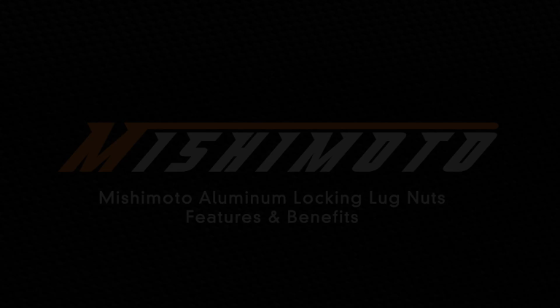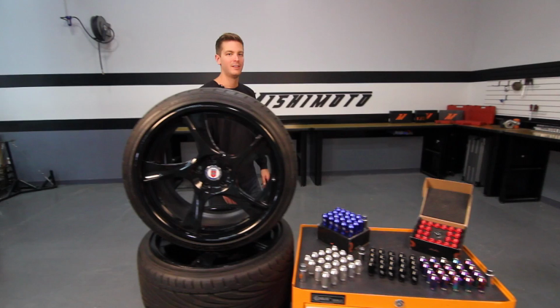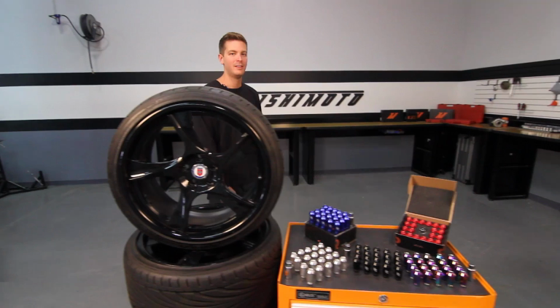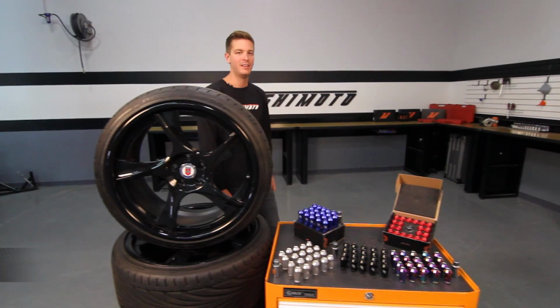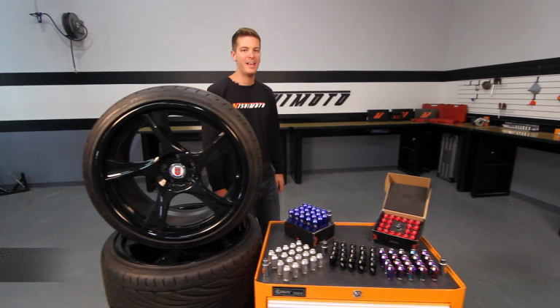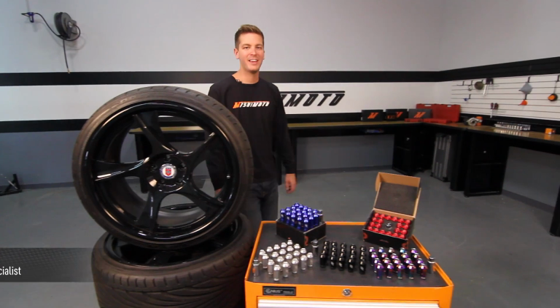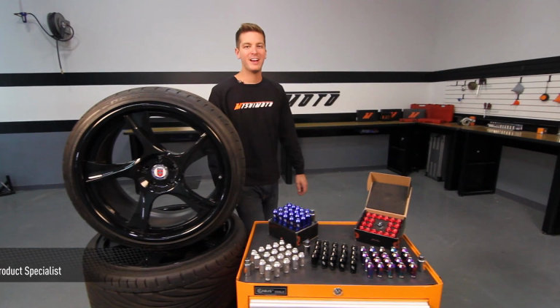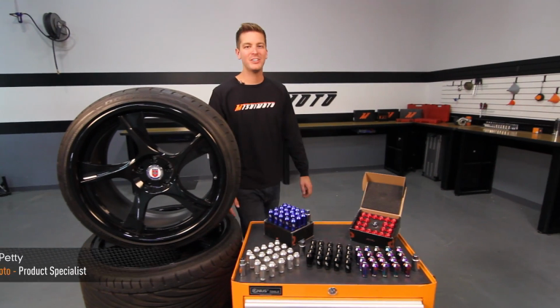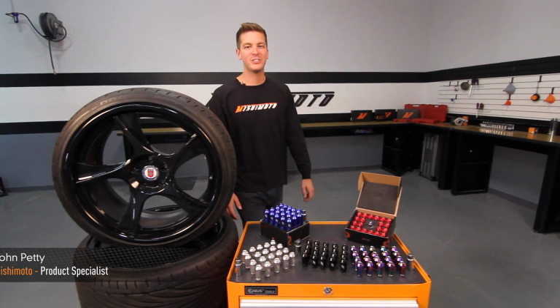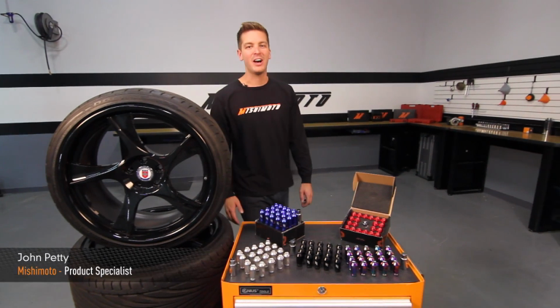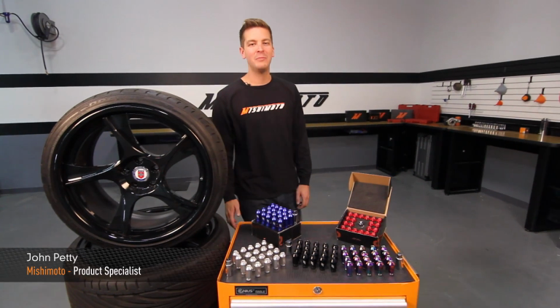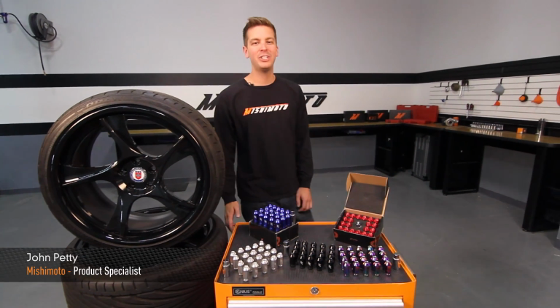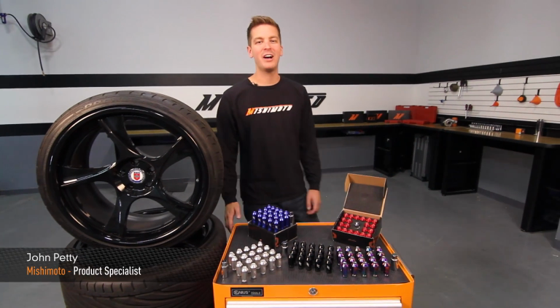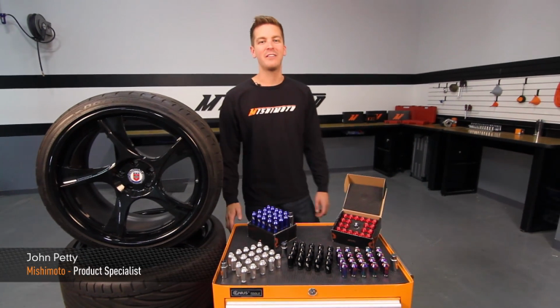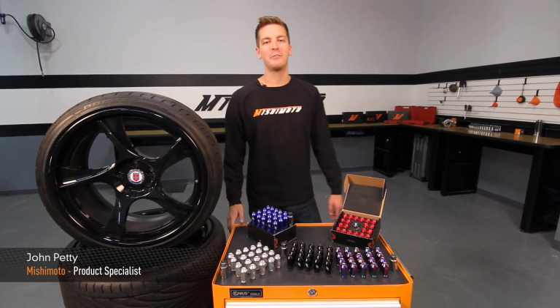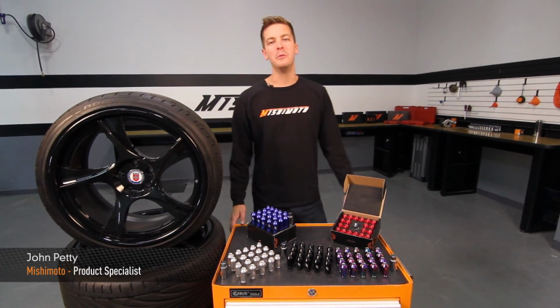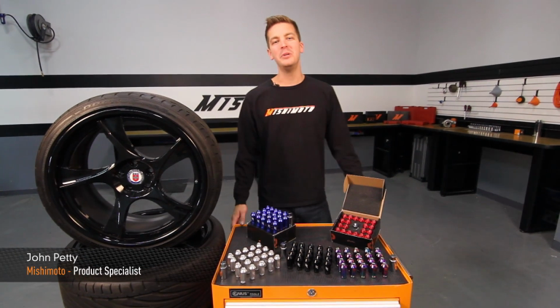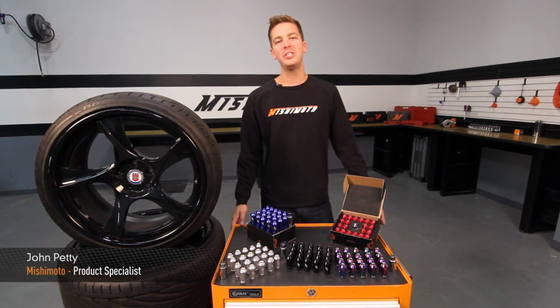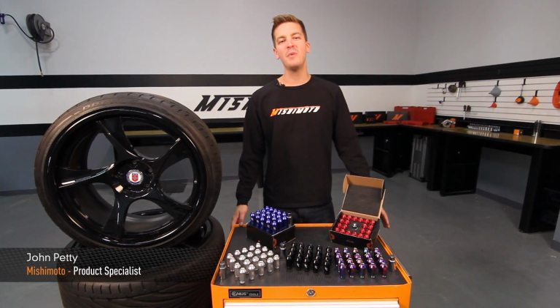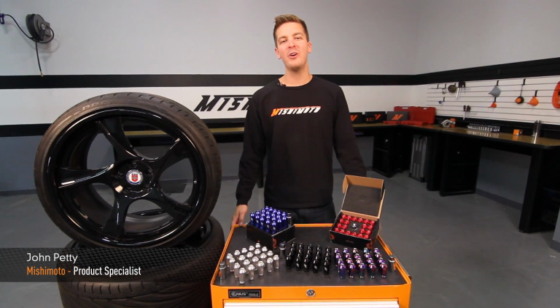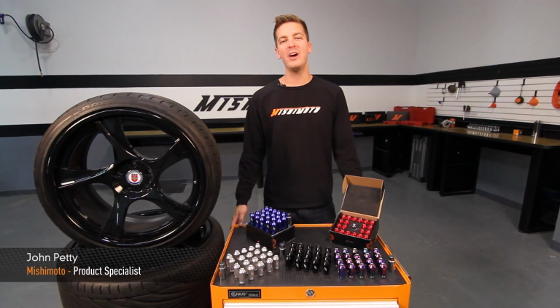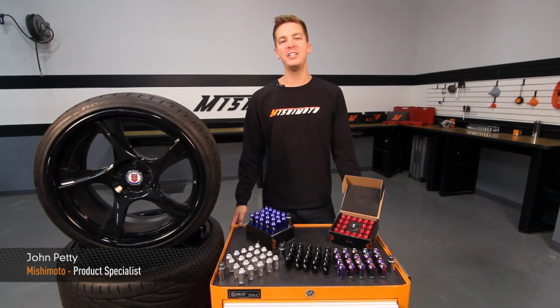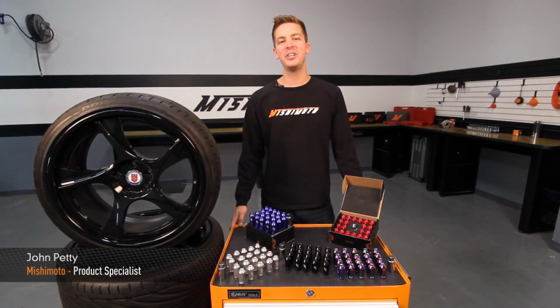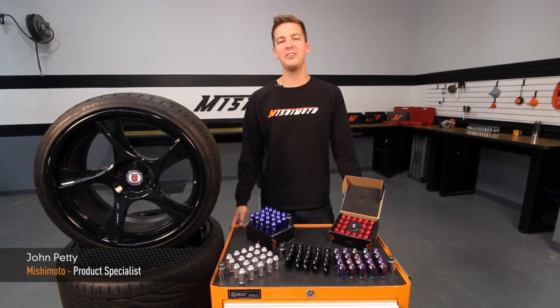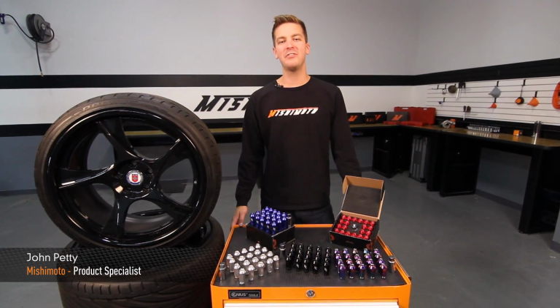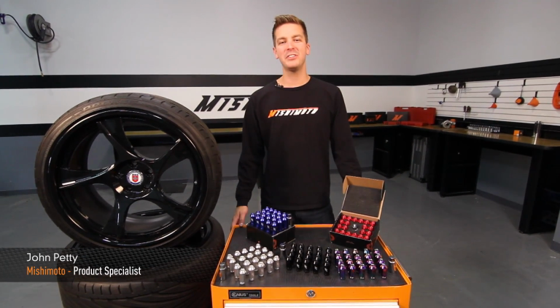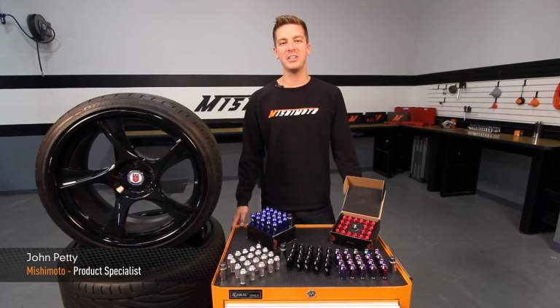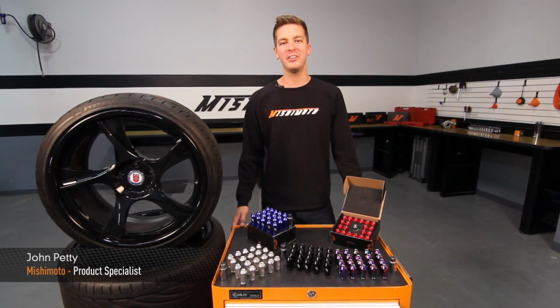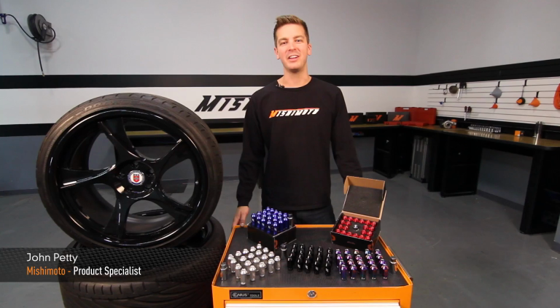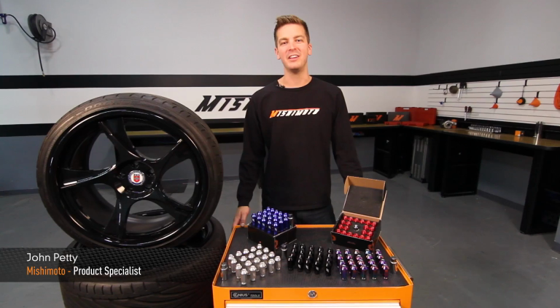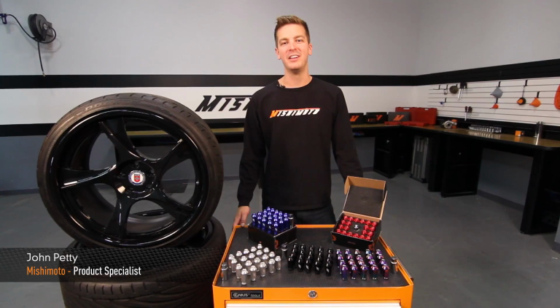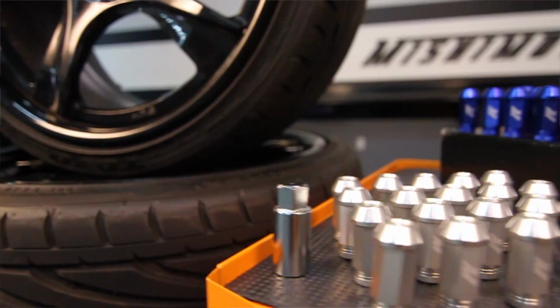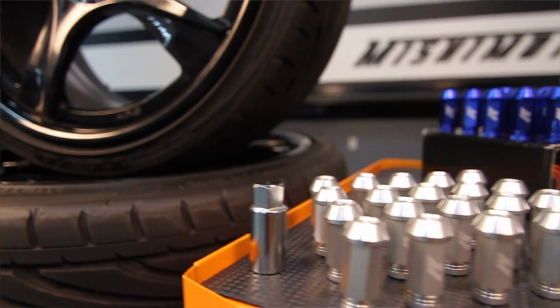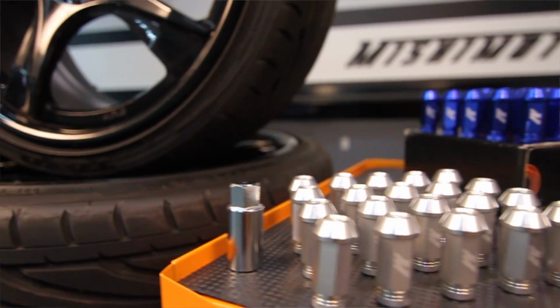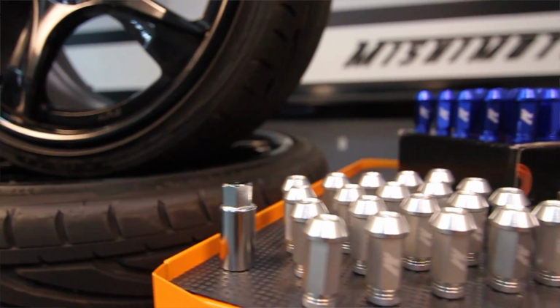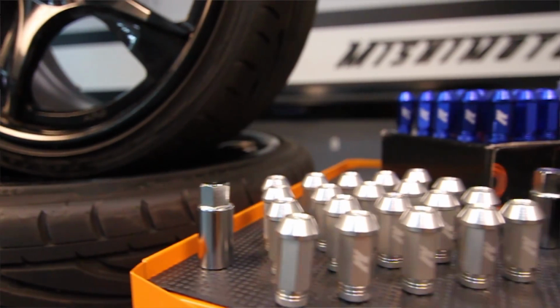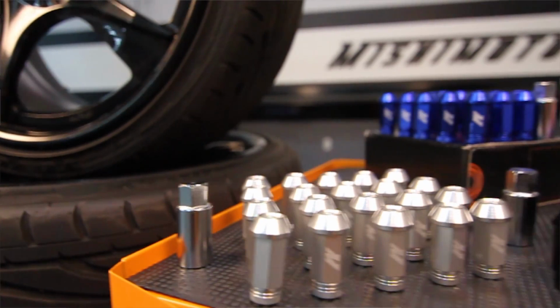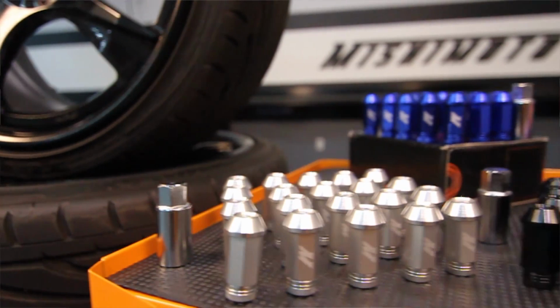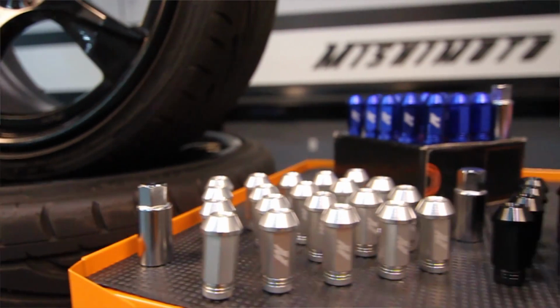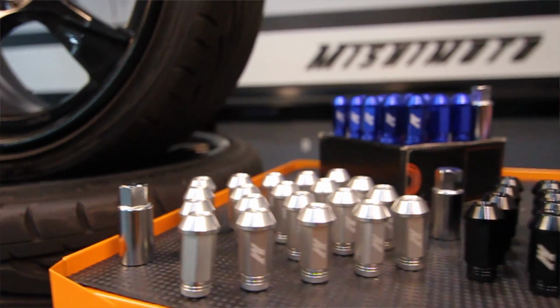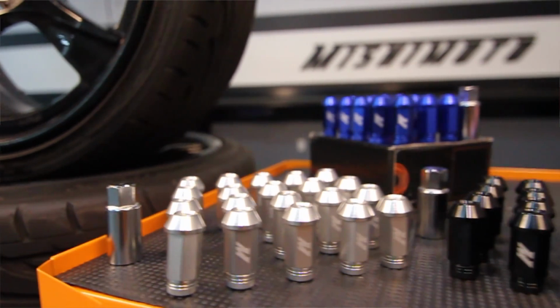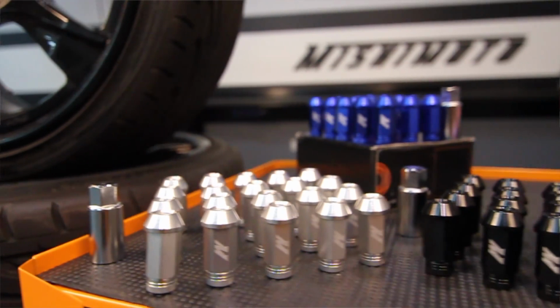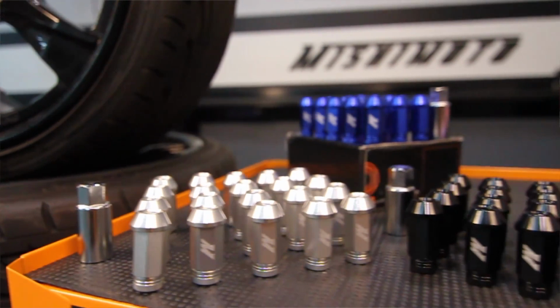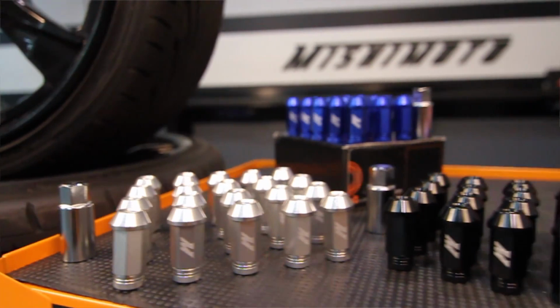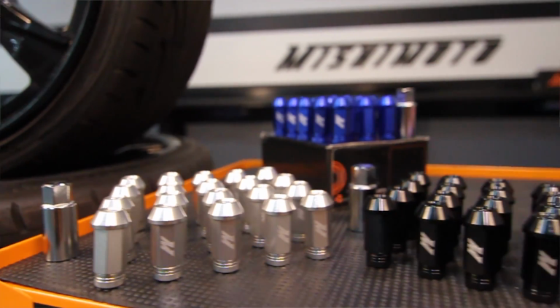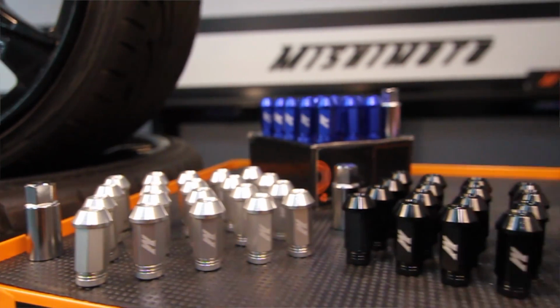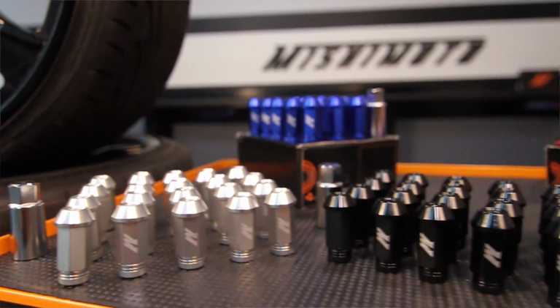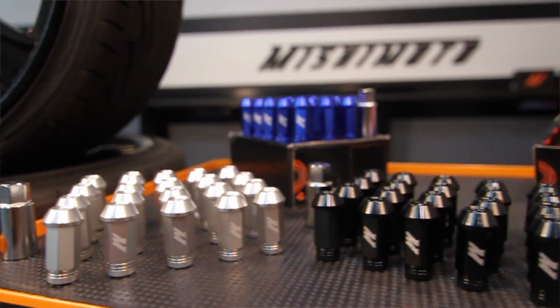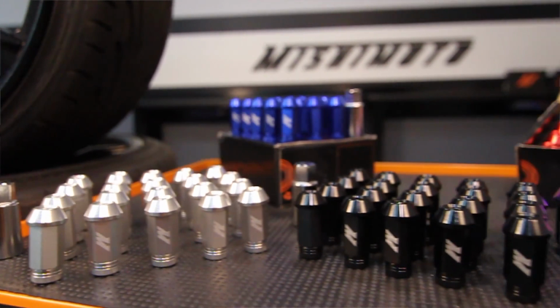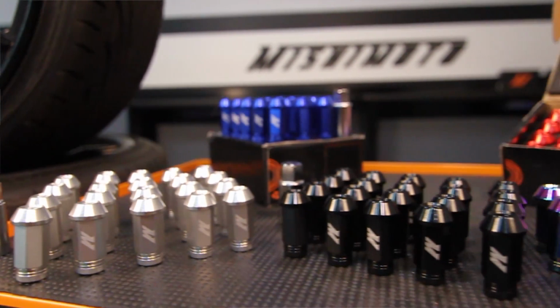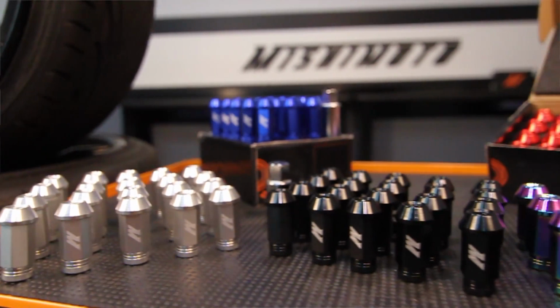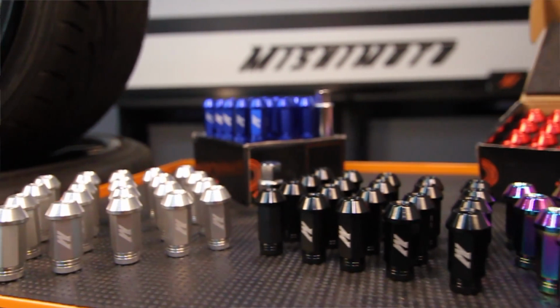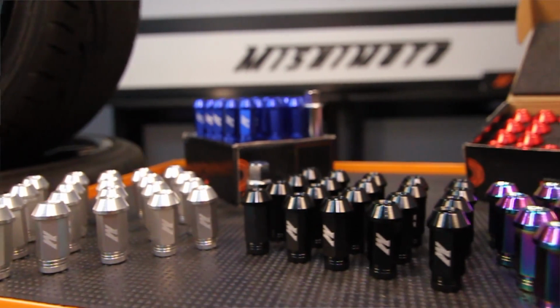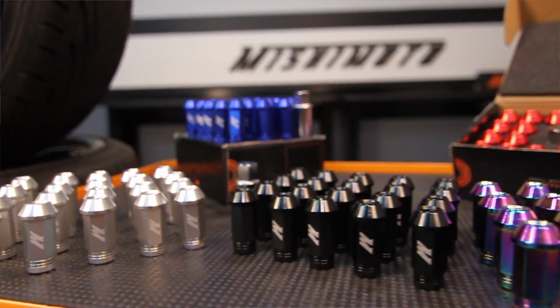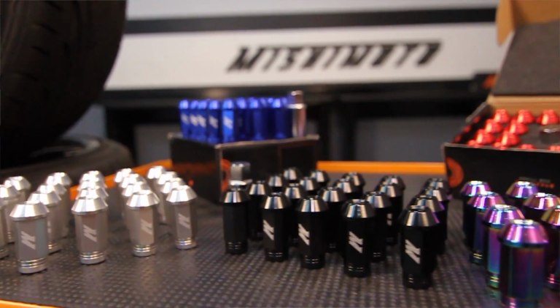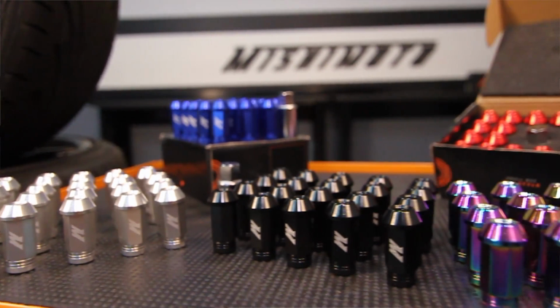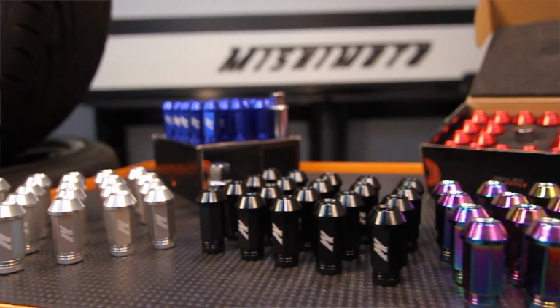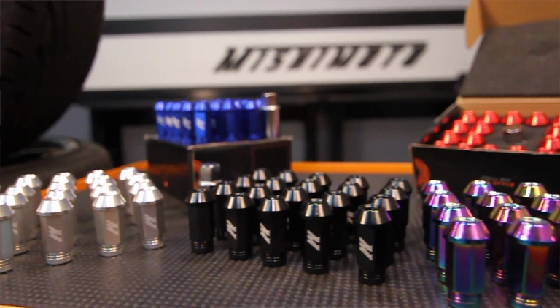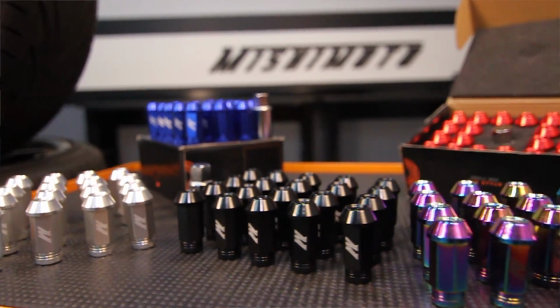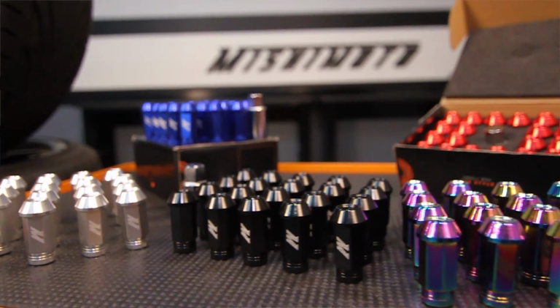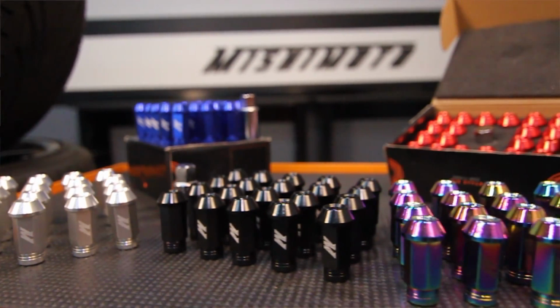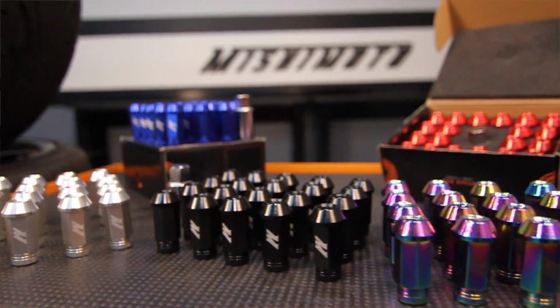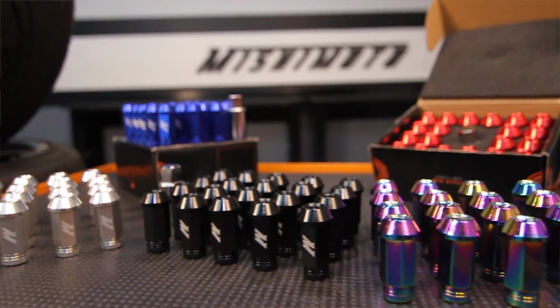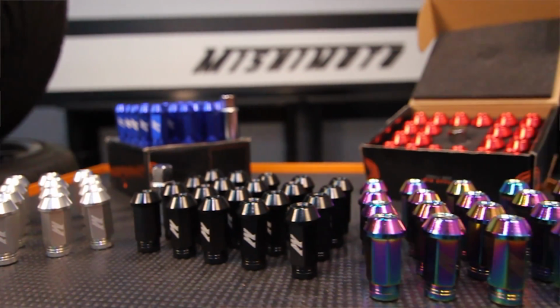Hey guys, I'm John from the Mishimoto Engineering Facility and today I'm here to introduce you to the Mishimoto Locking Lug Nuts.